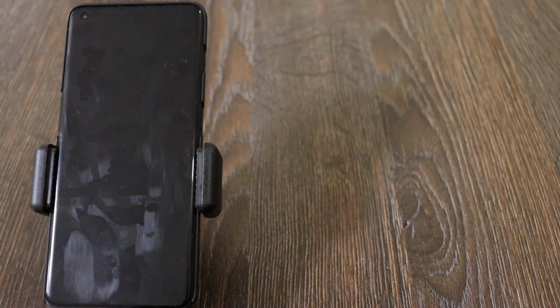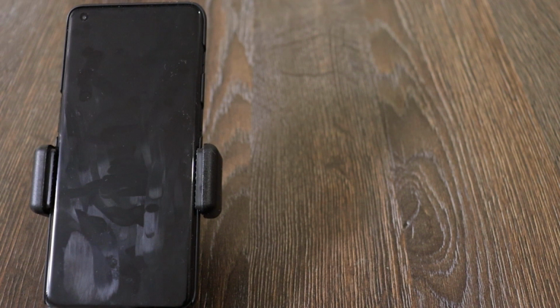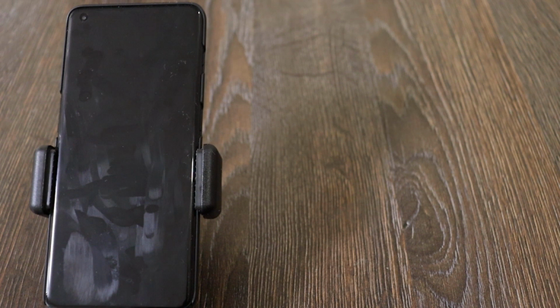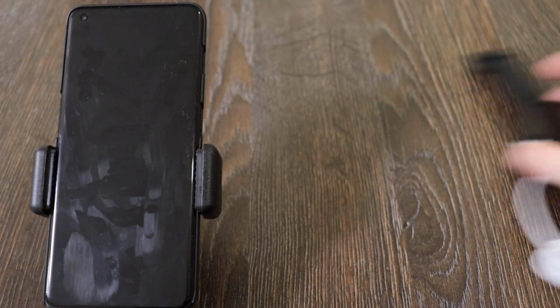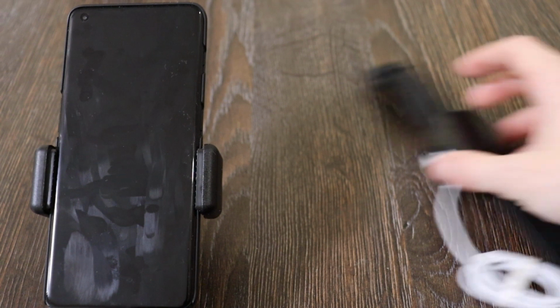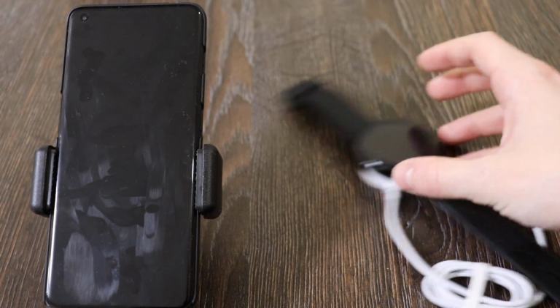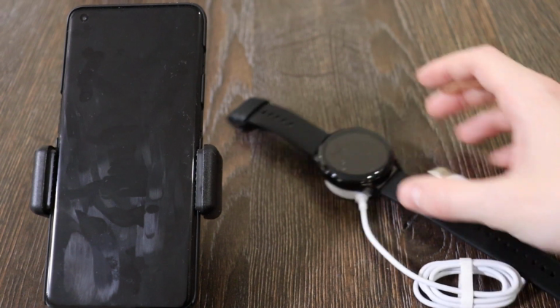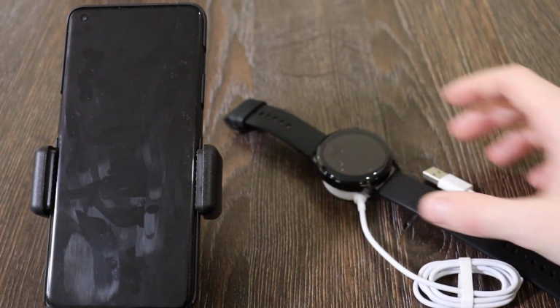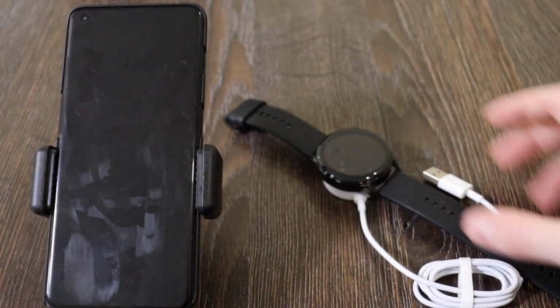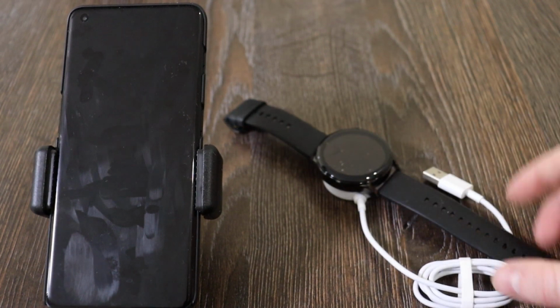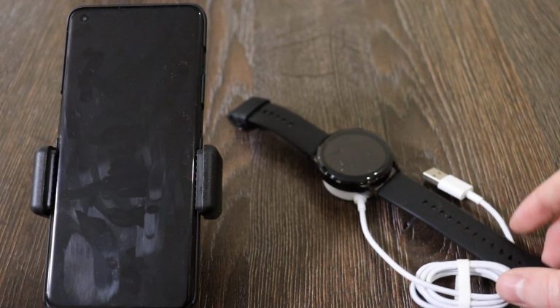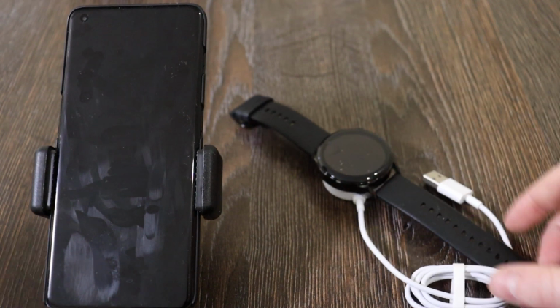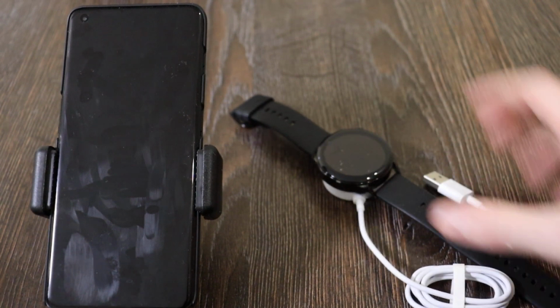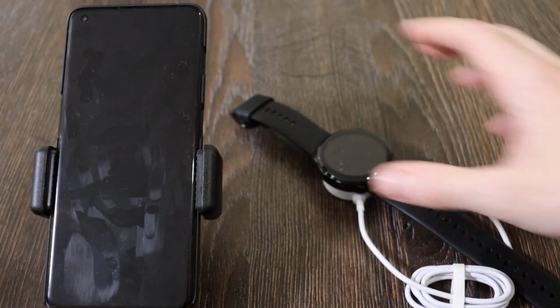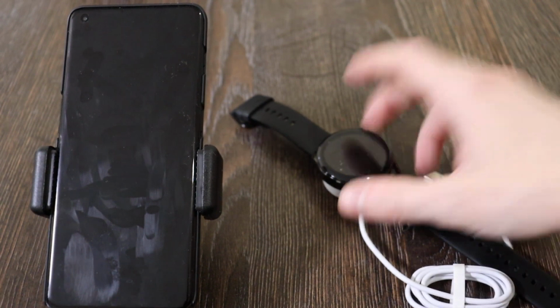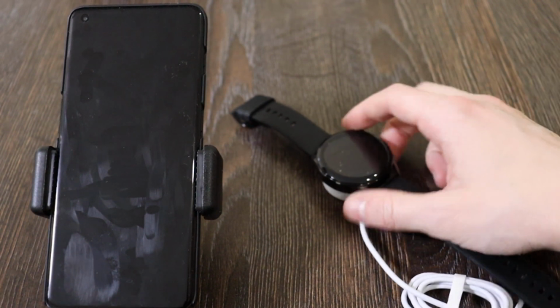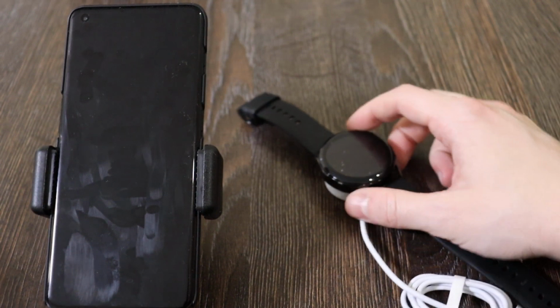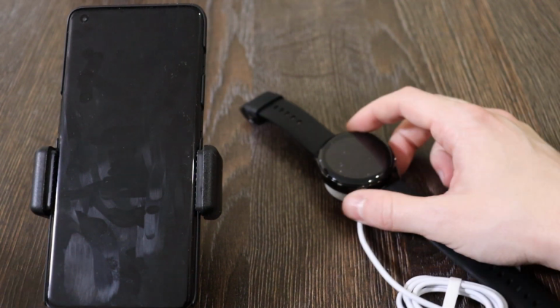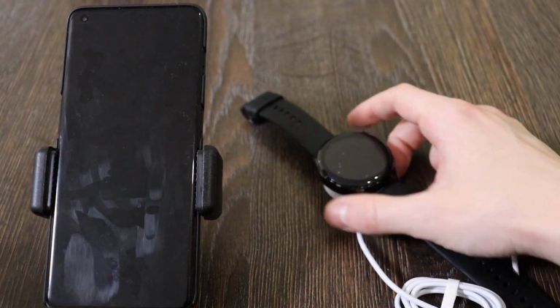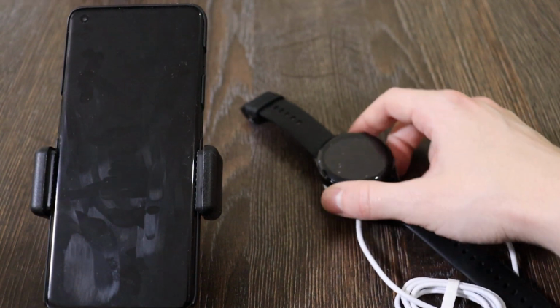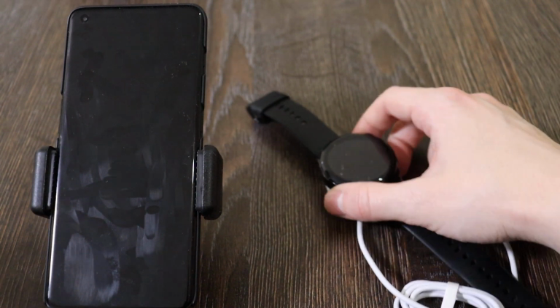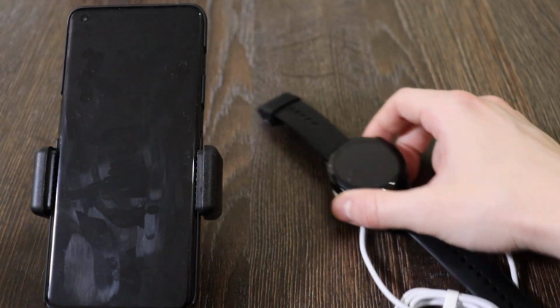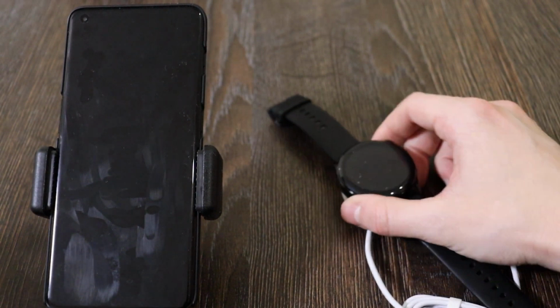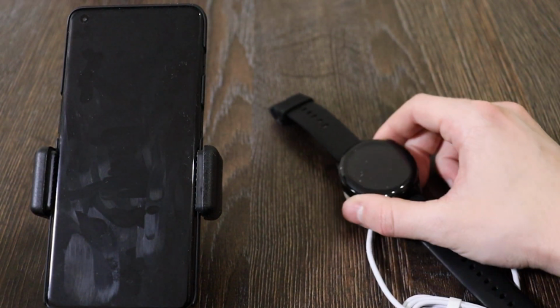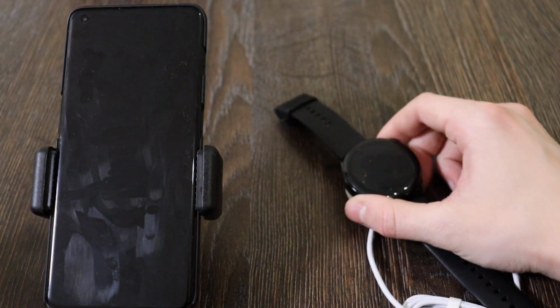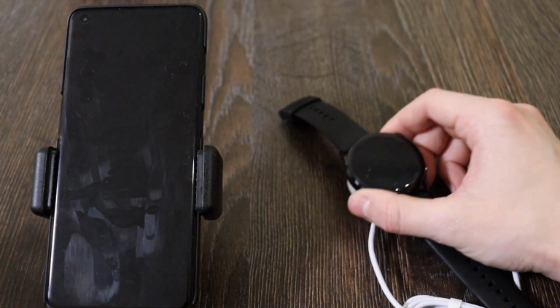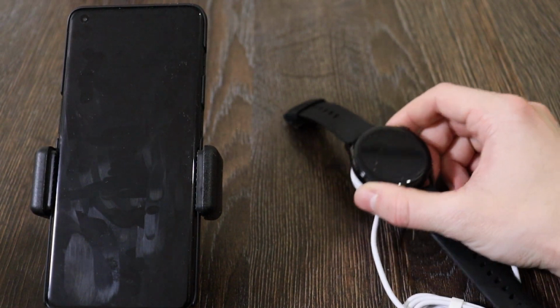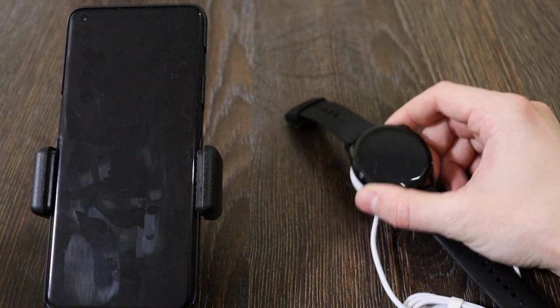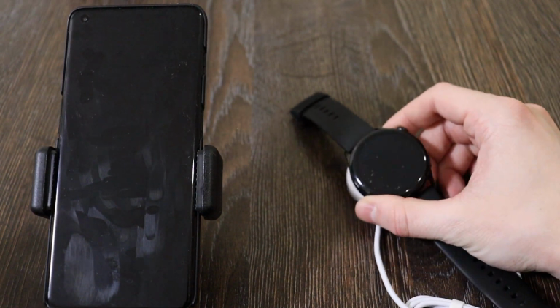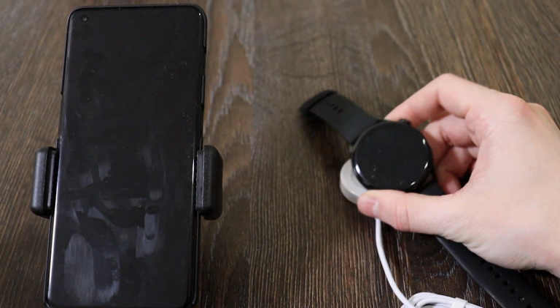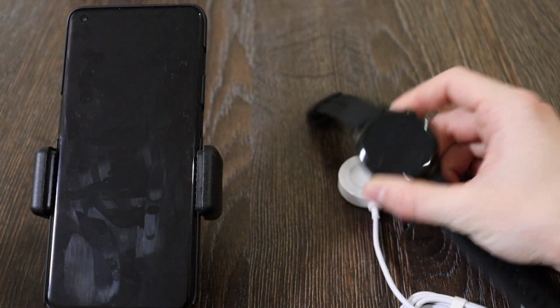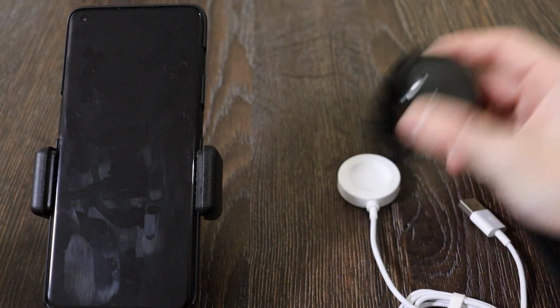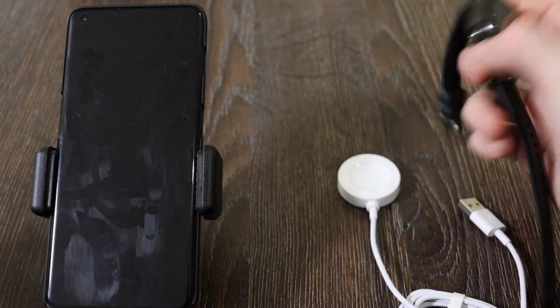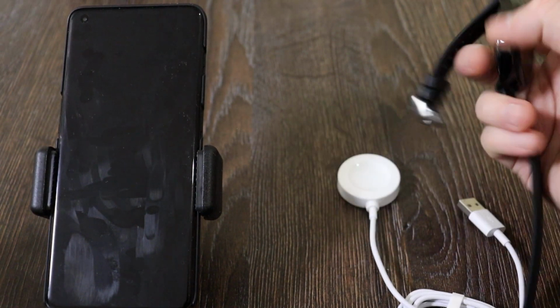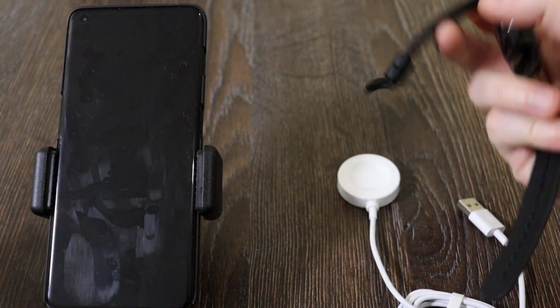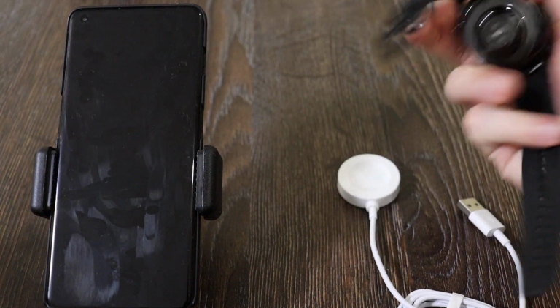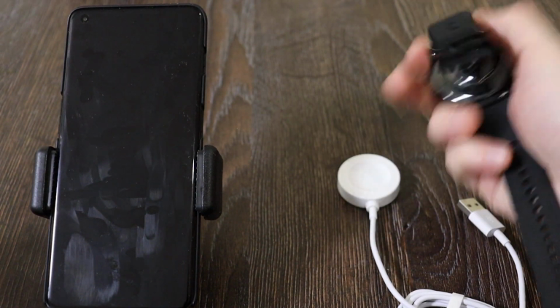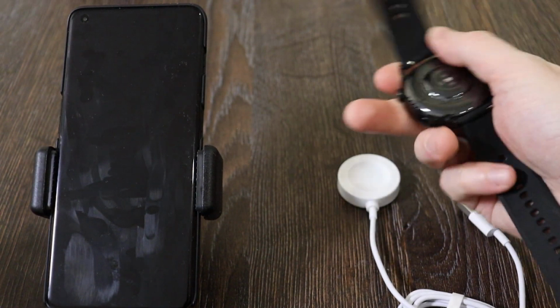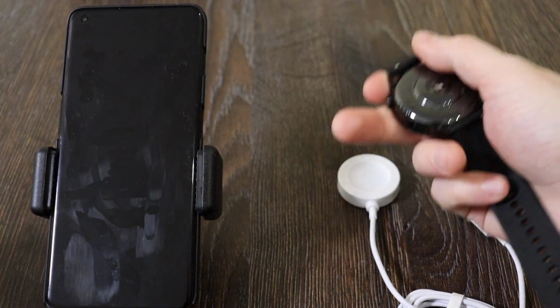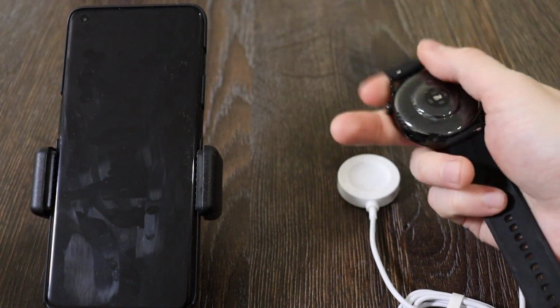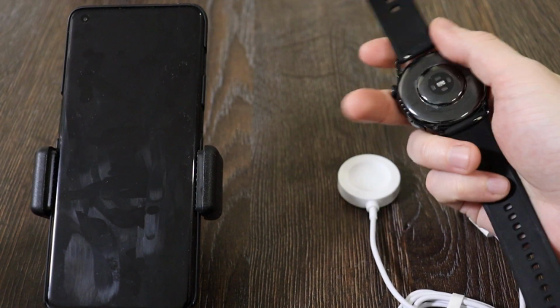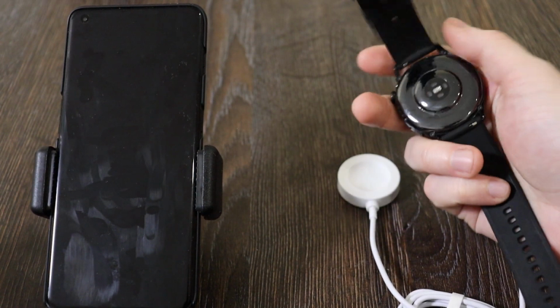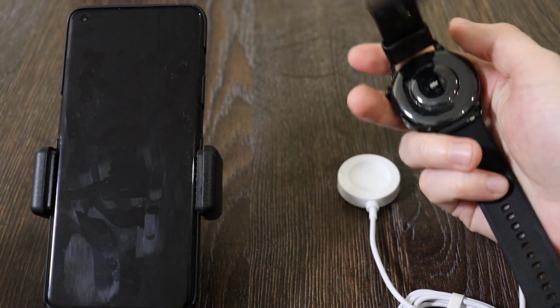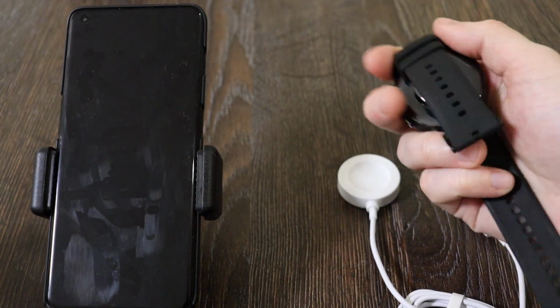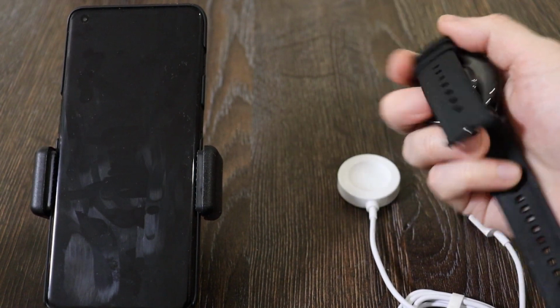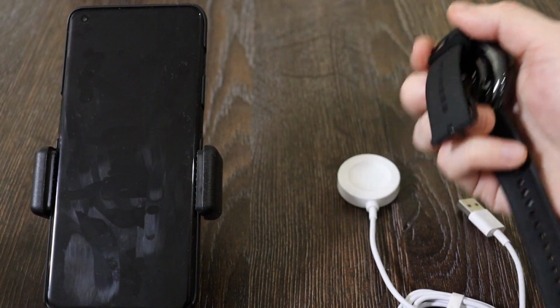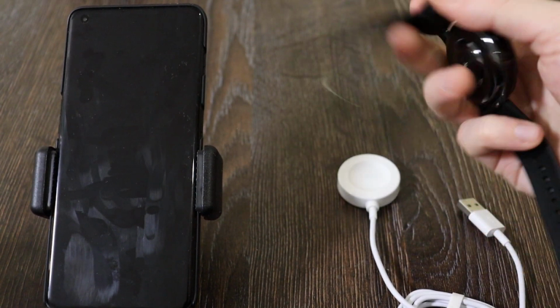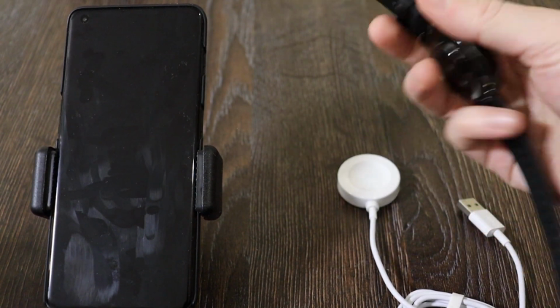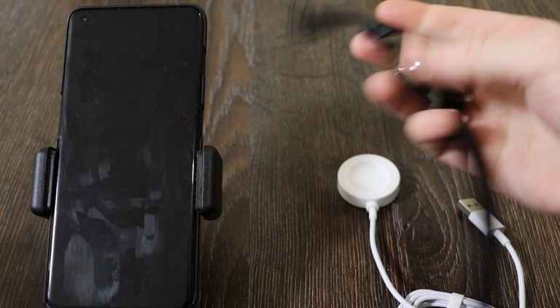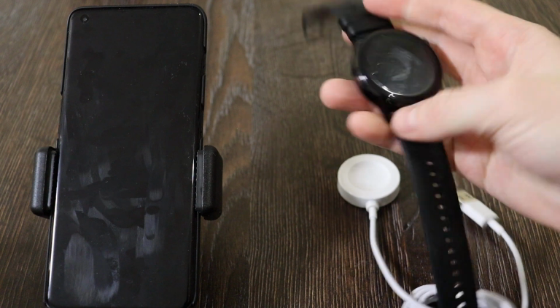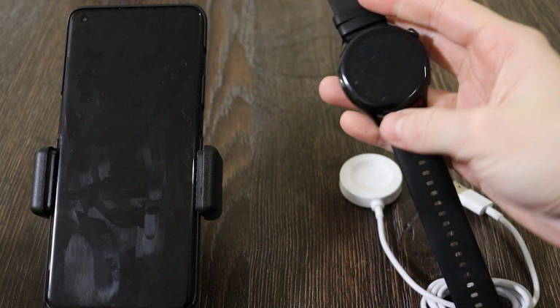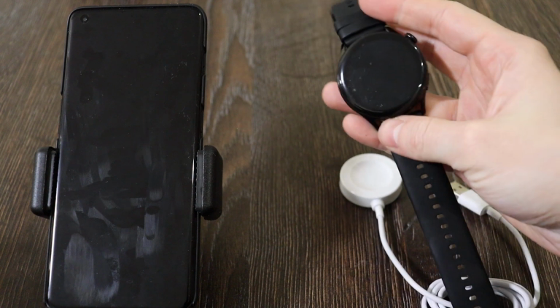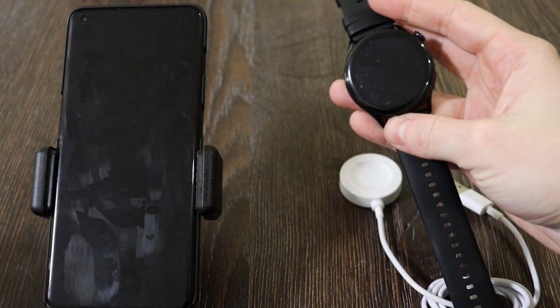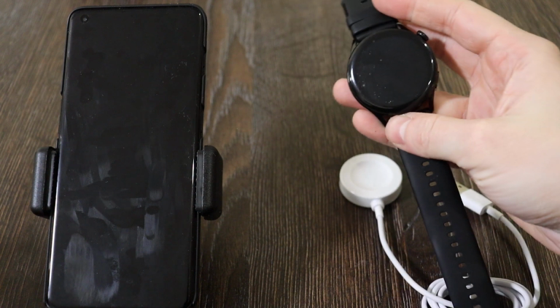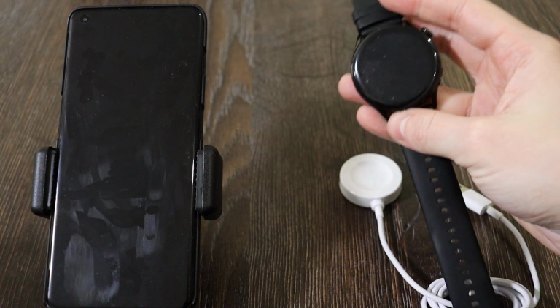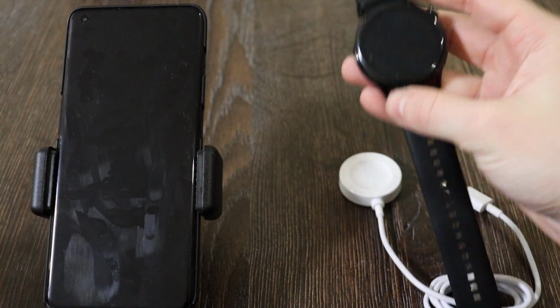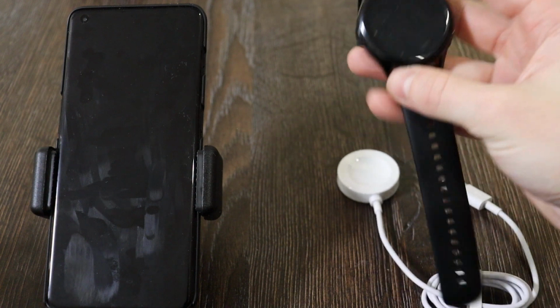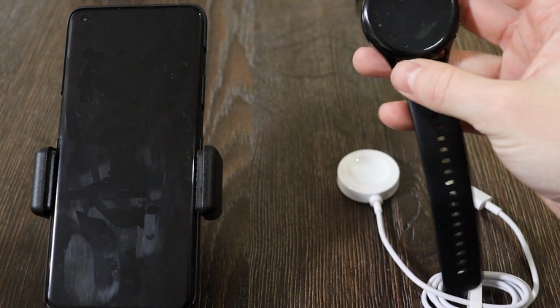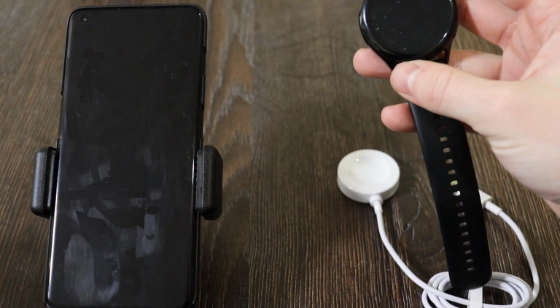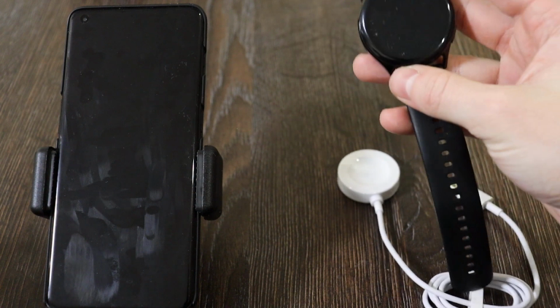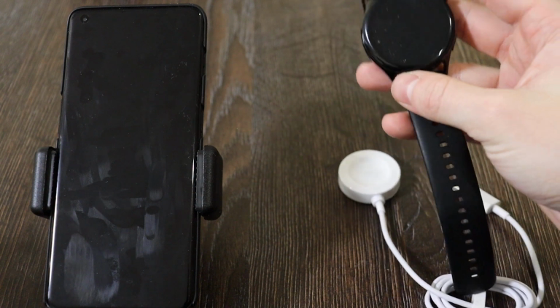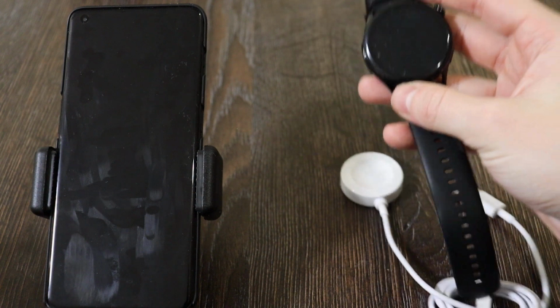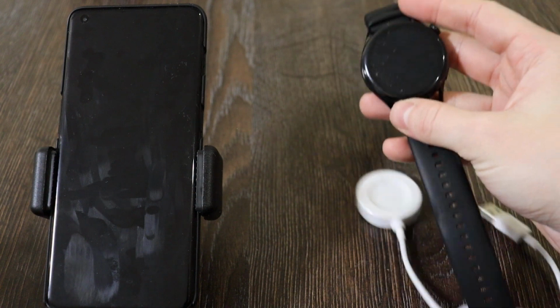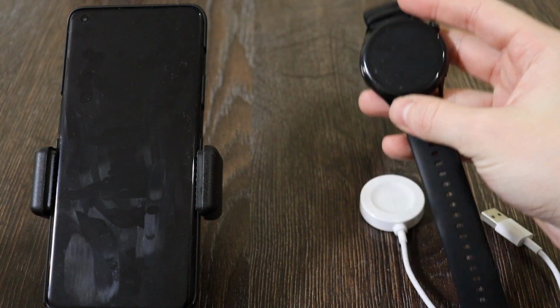Hello guys, today we have a review of the smartwatch from Huawei, which is the Huawei Watch 3.